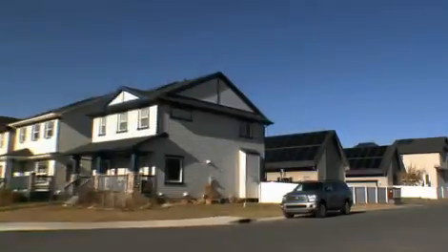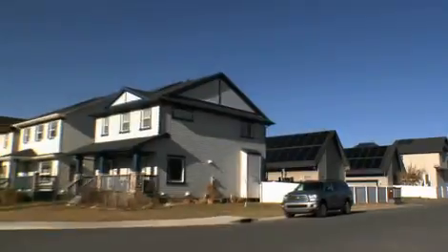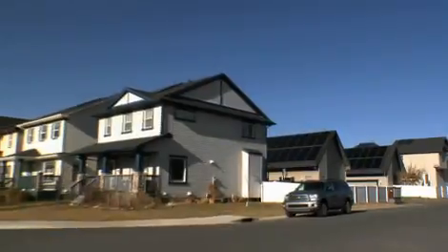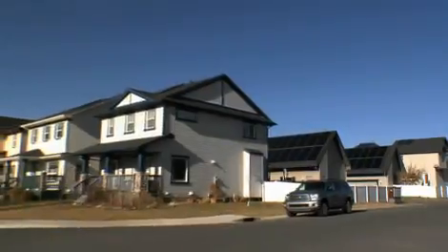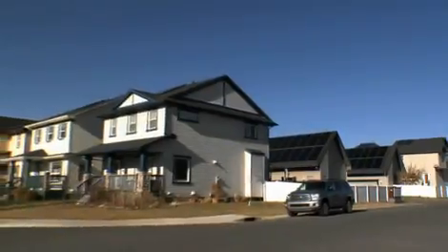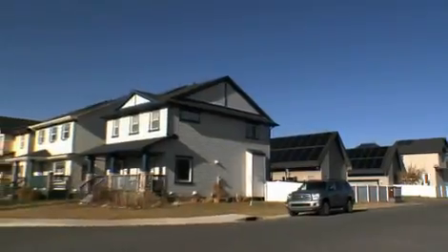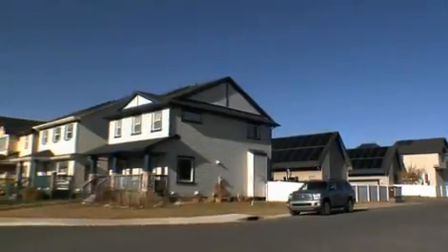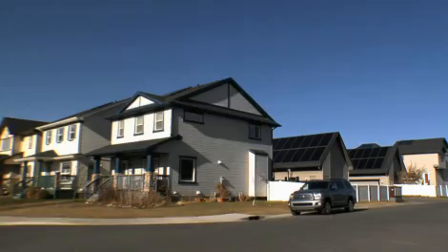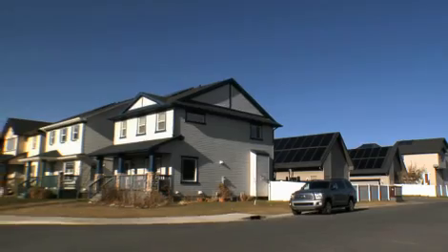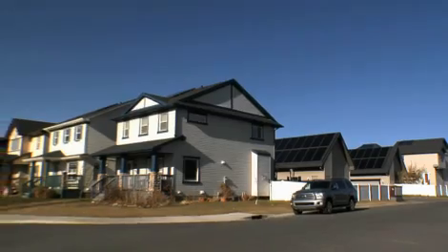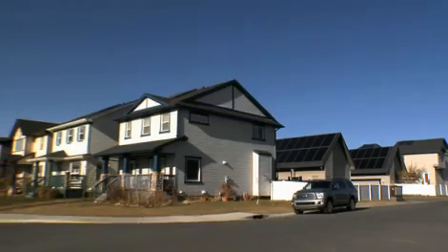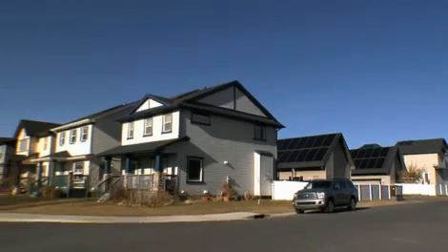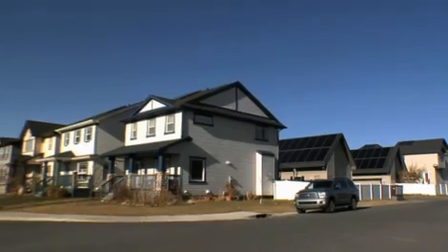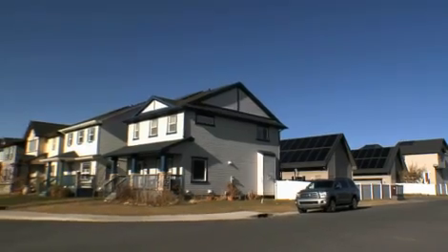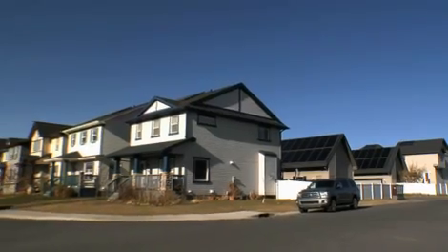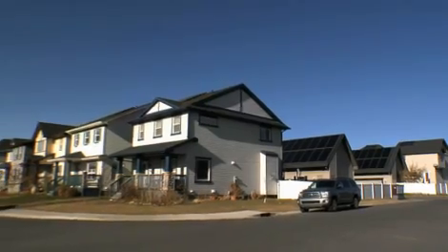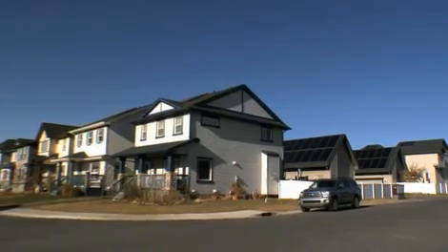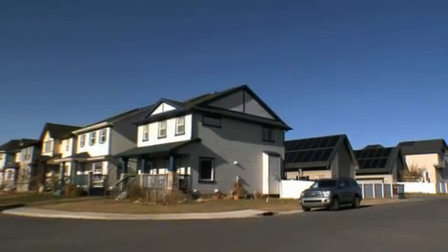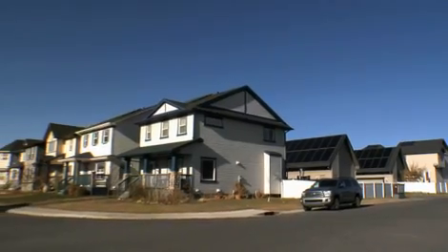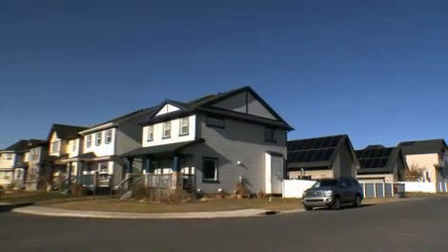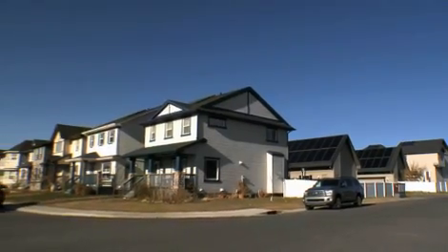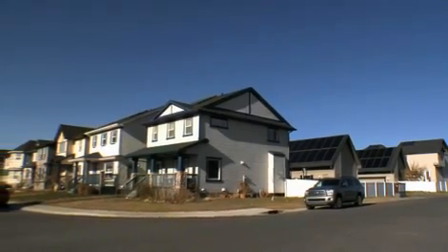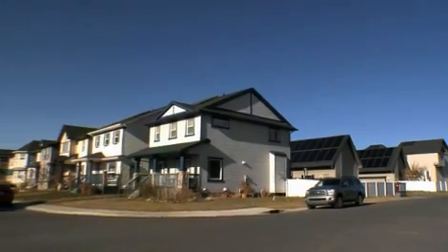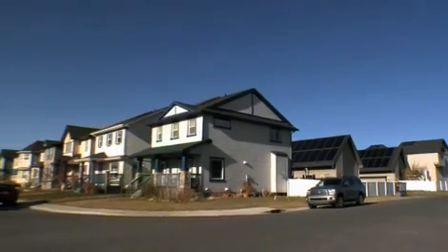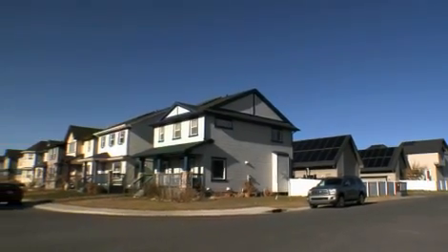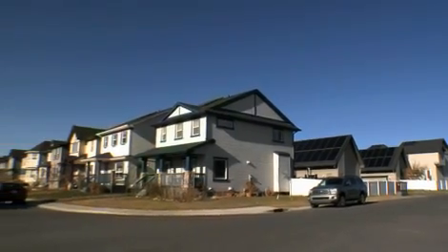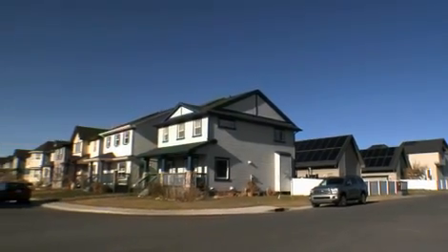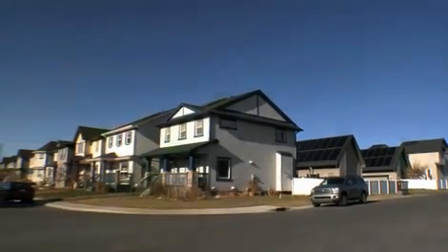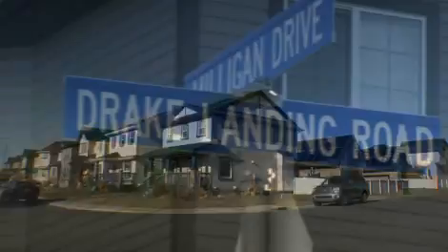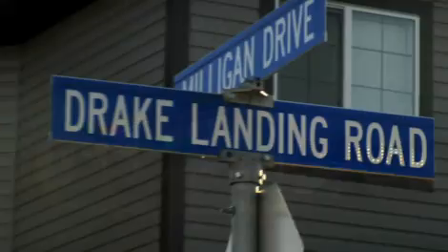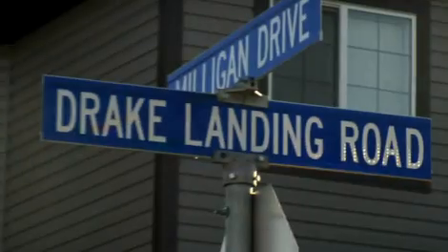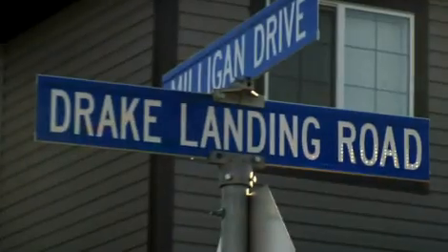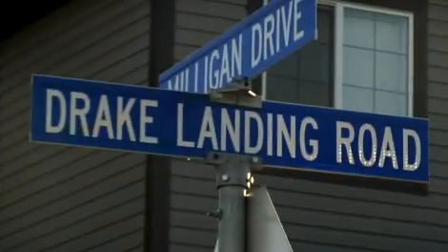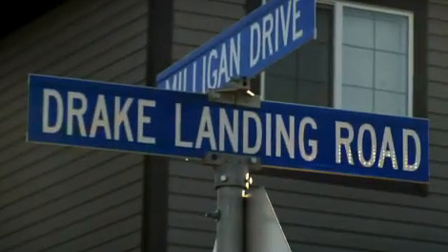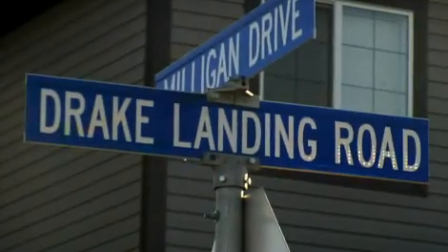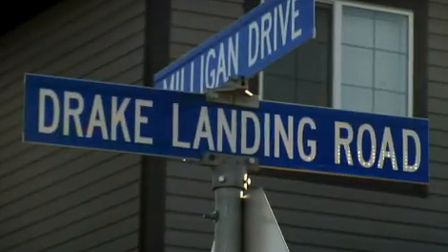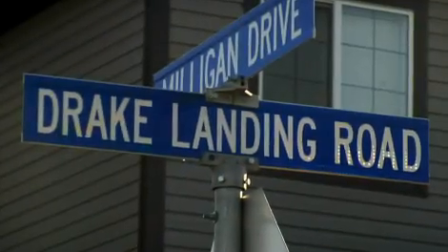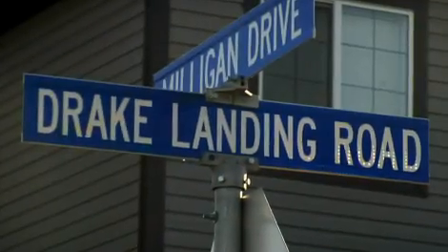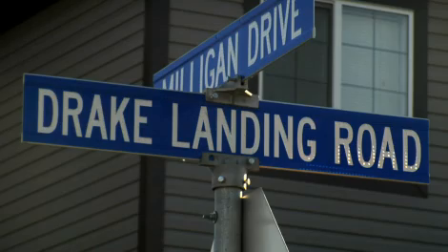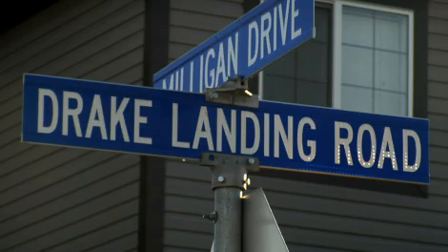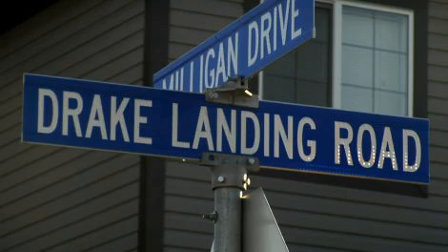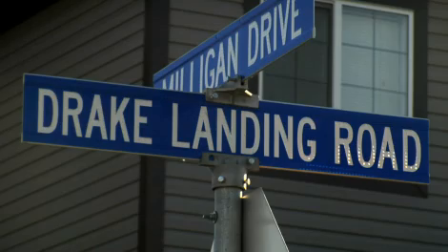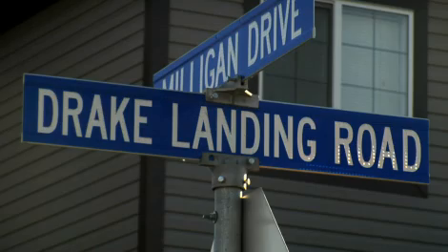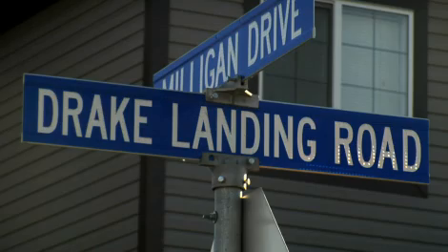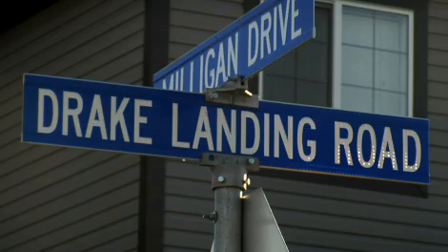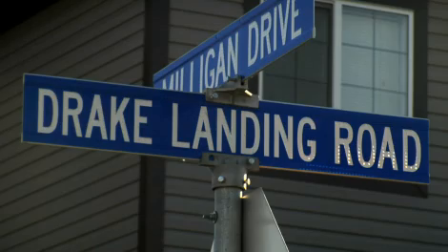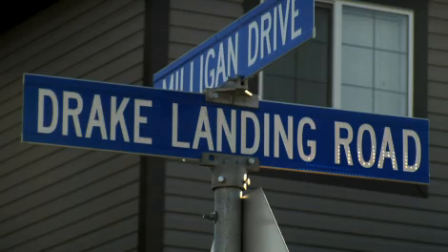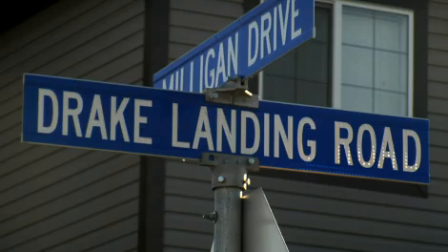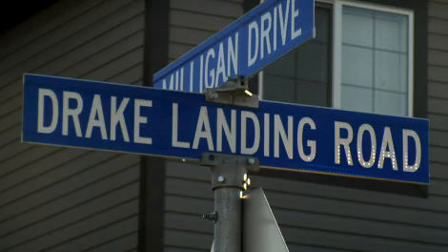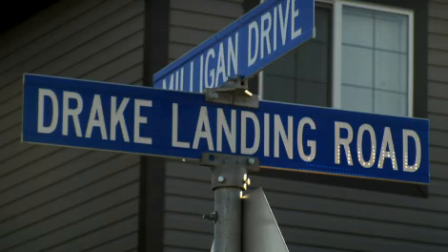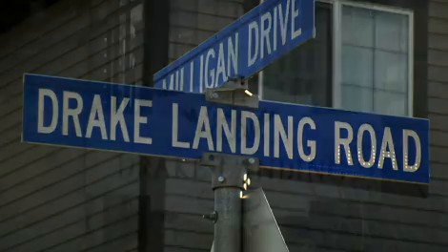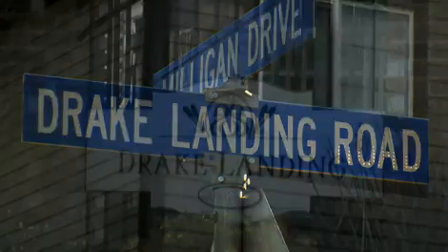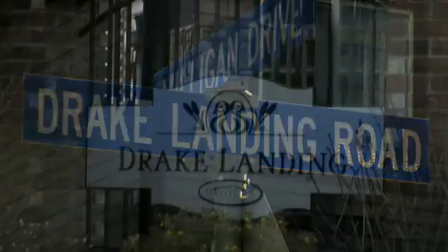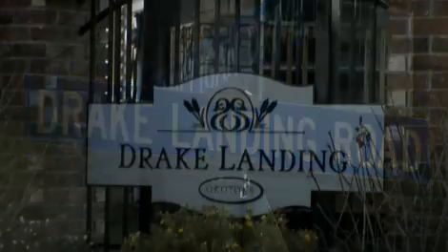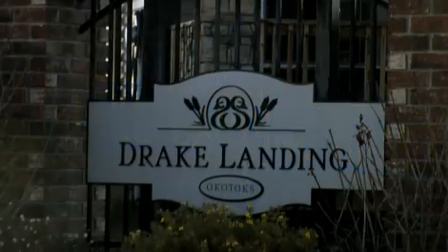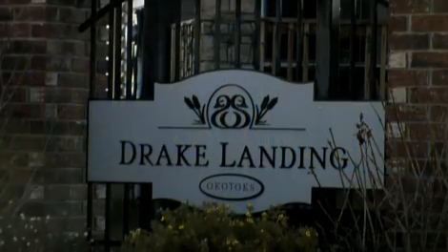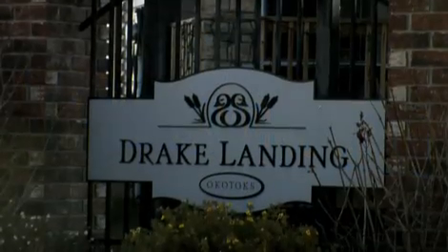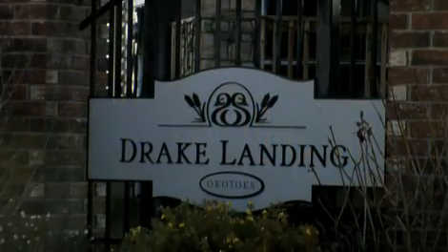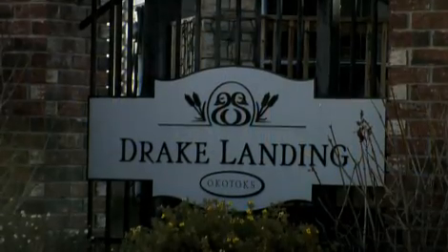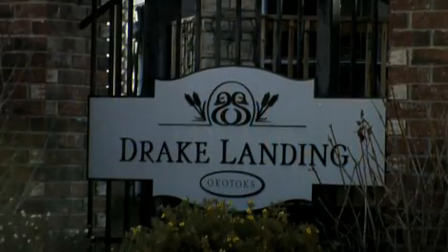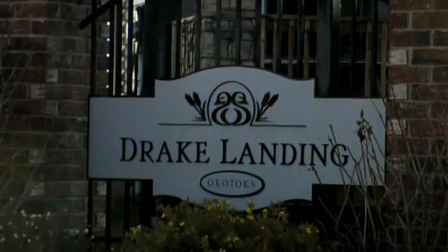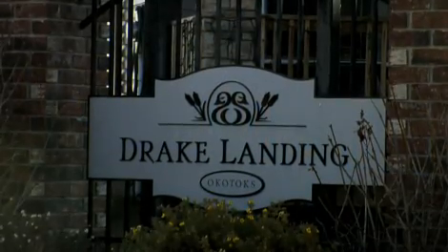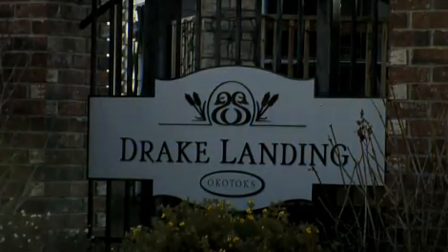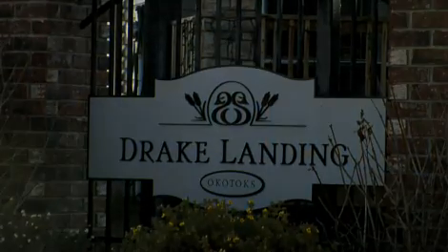The Drake Landing Solar Community — well-deserved winners in the FIRE category.